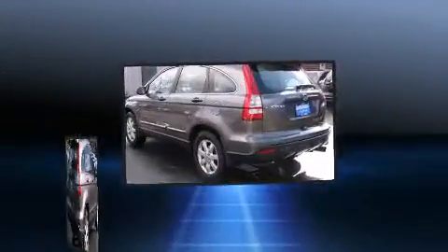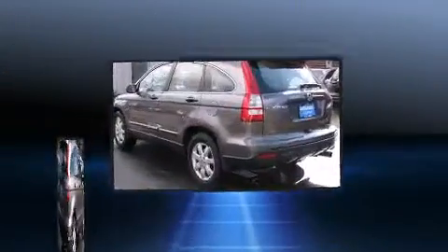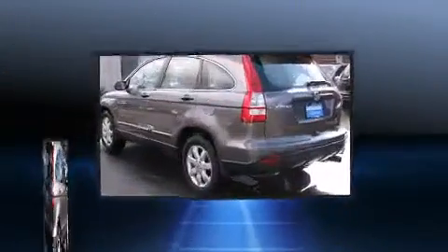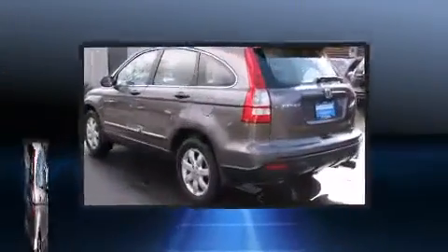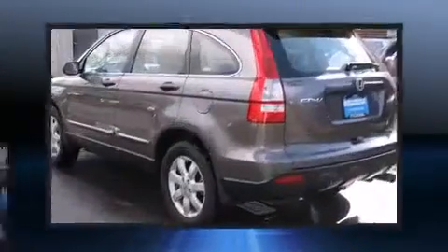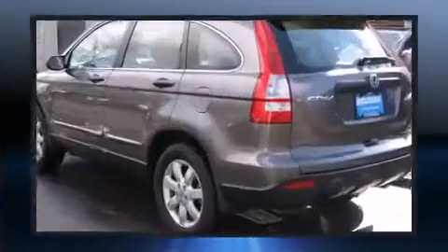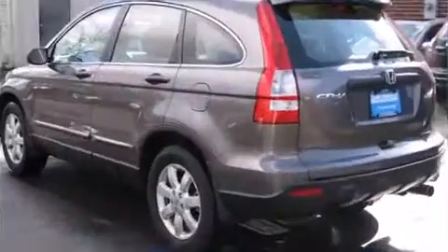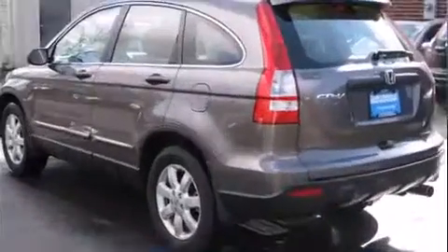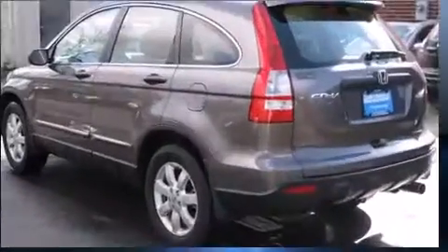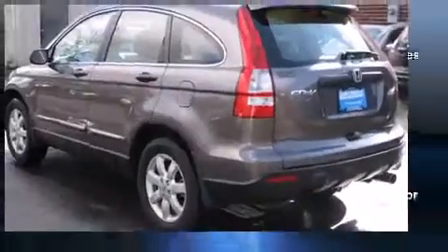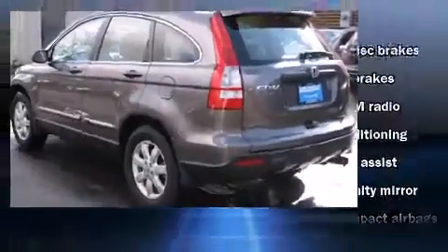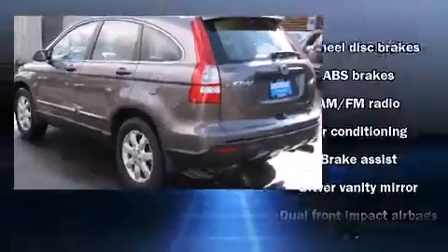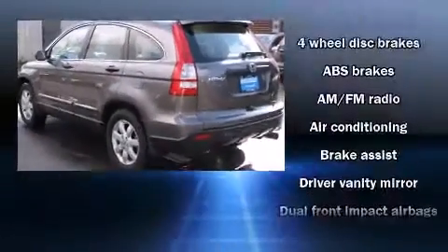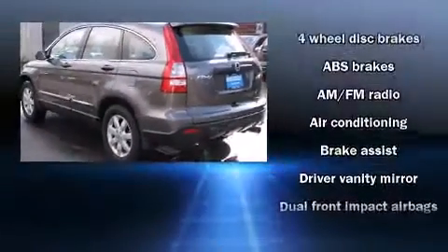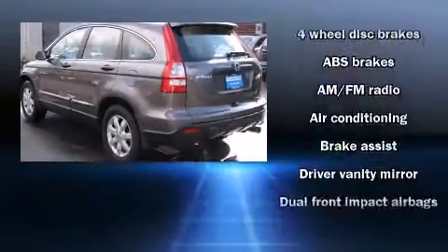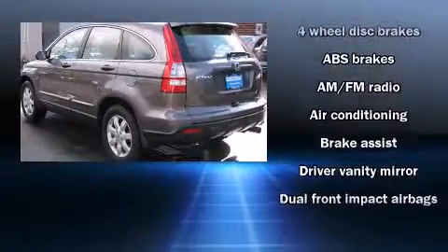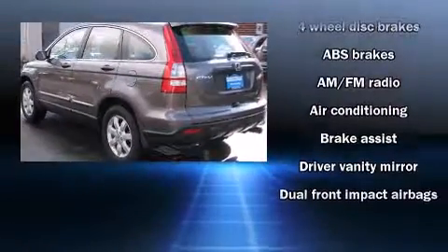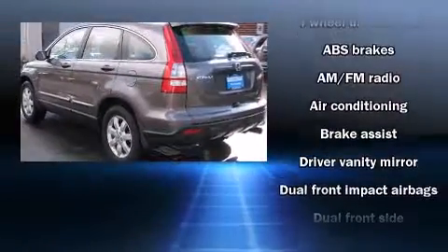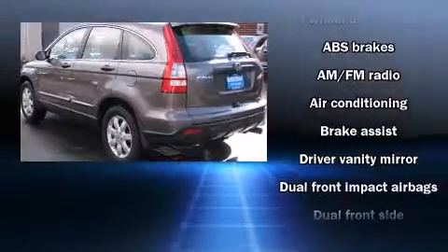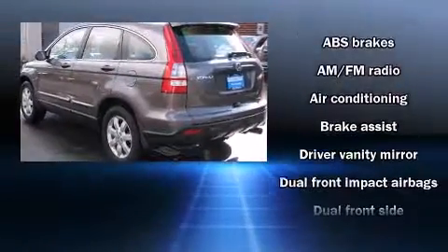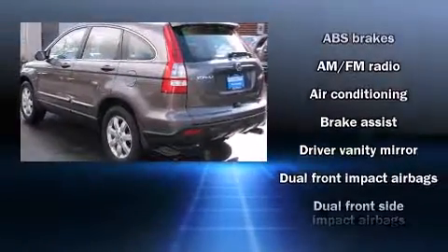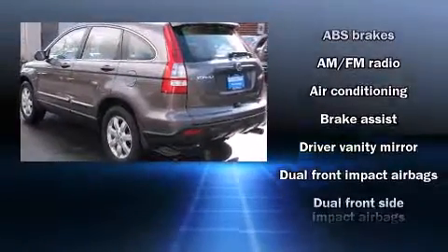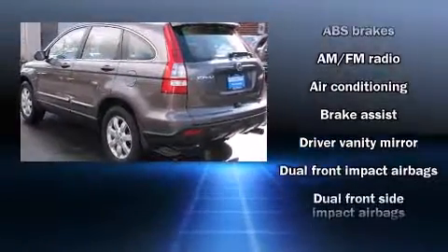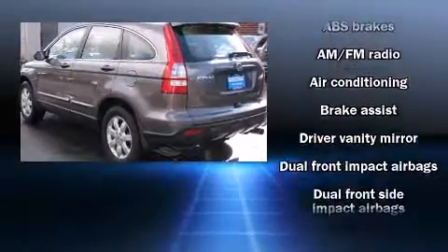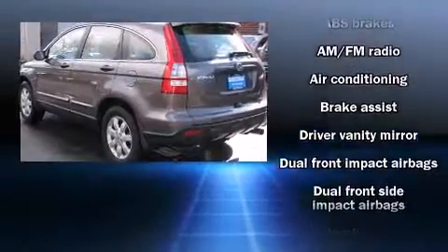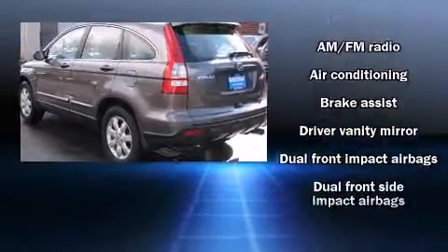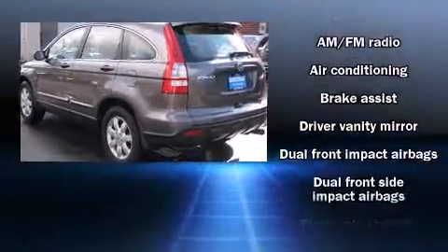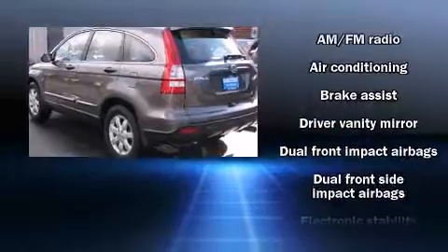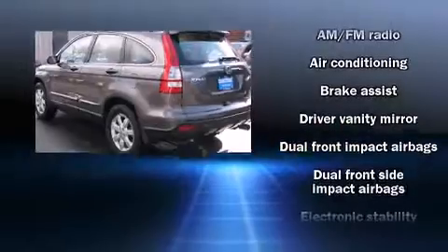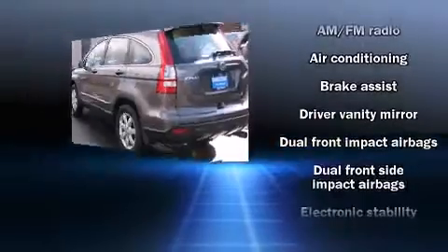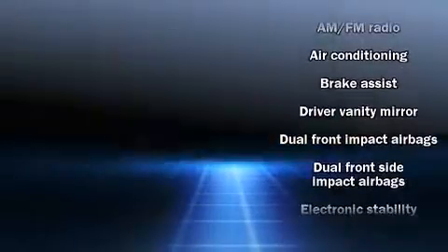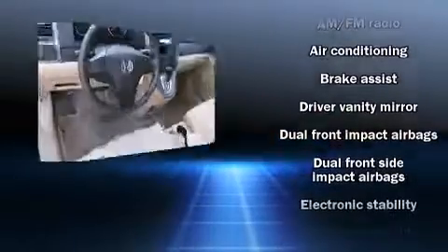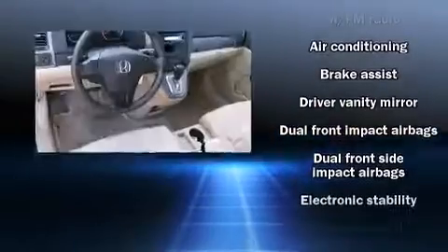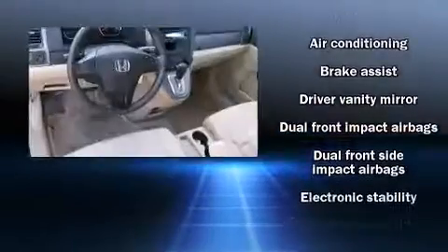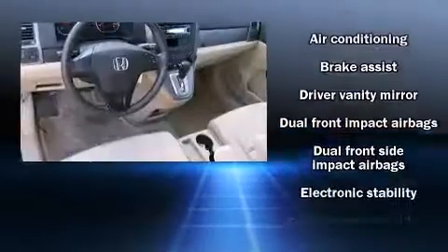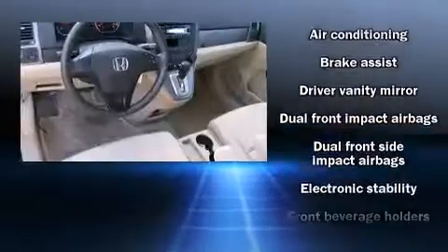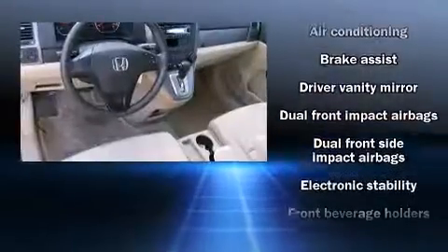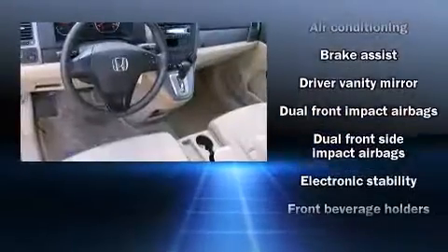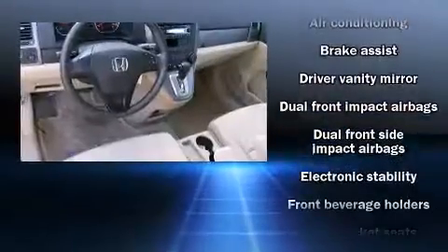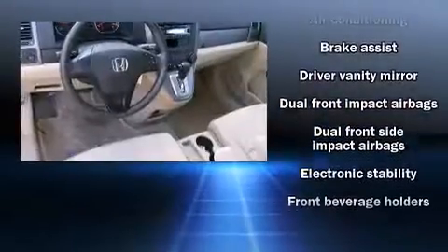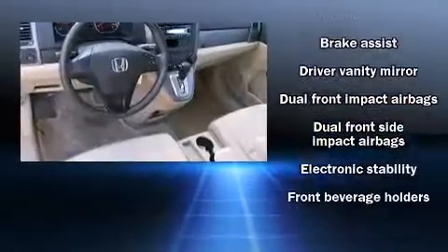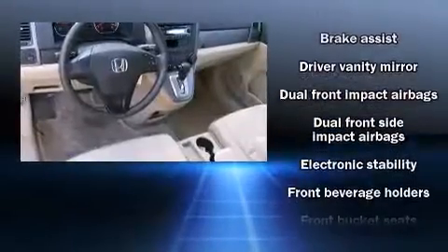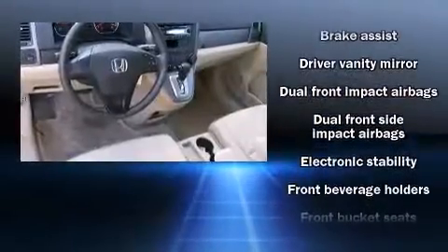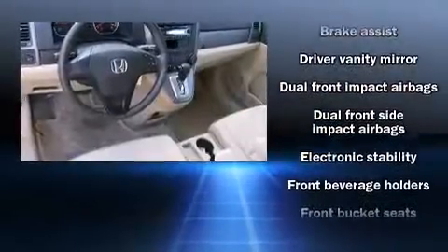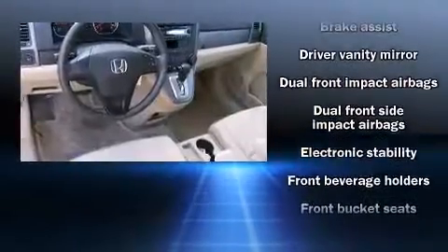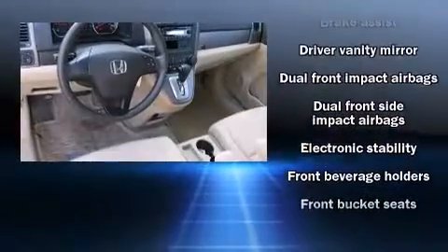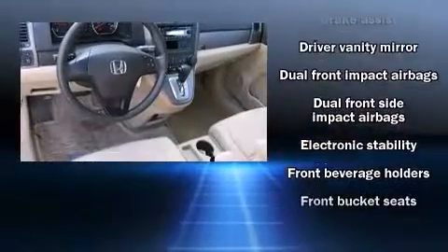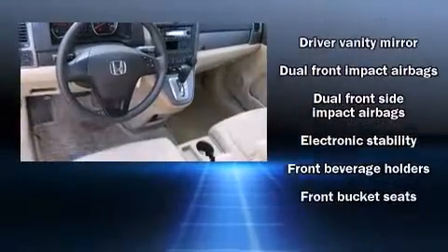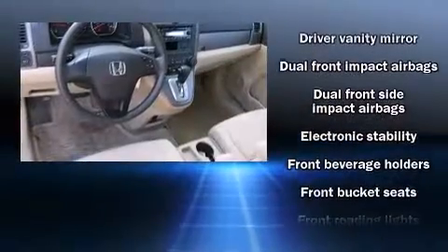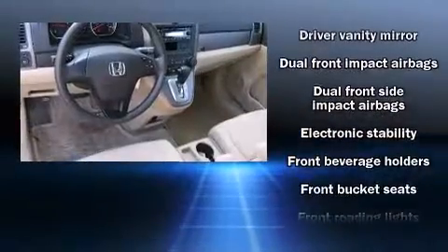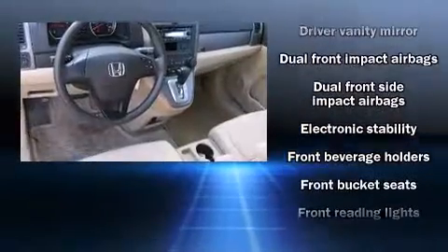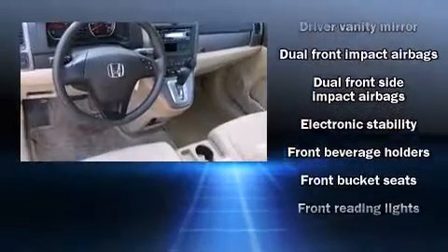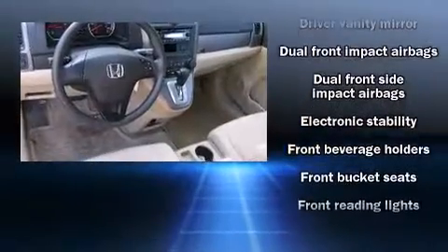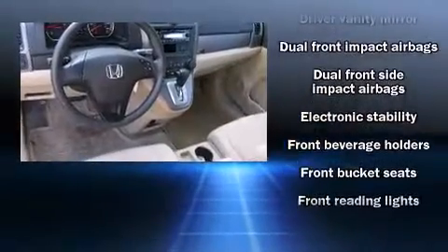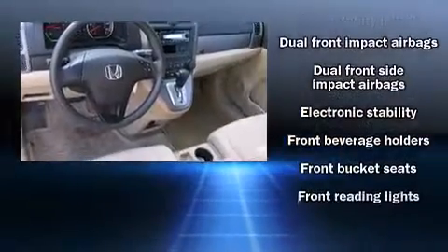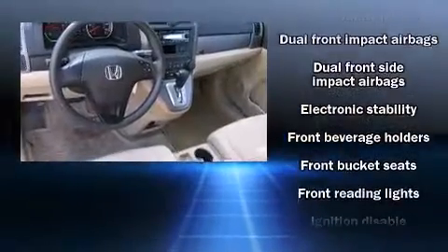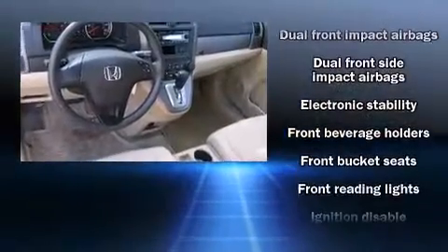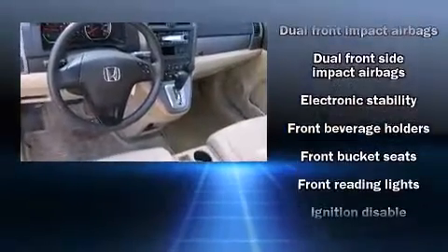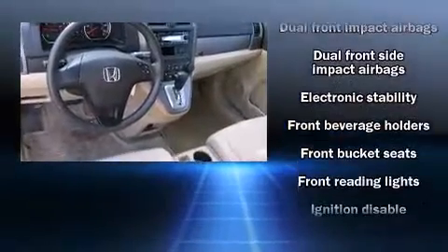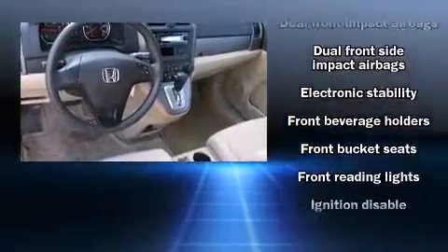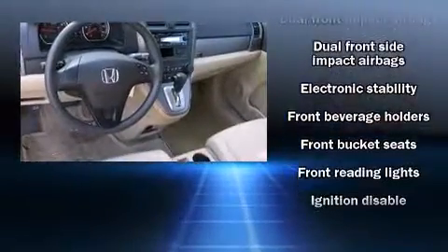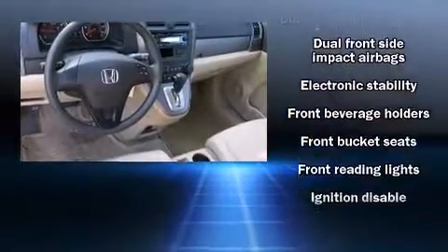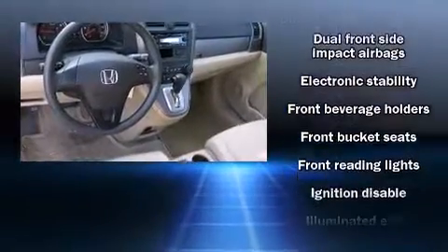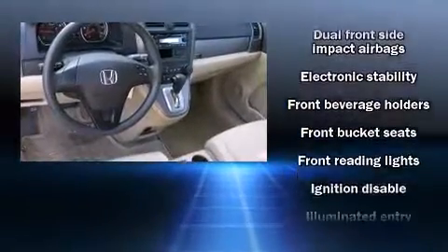Top features include power windows, remote keyless entry, rear wipers, and cruise control.